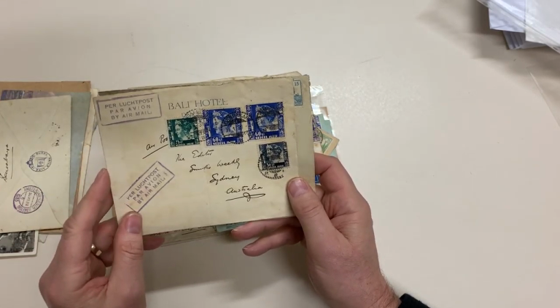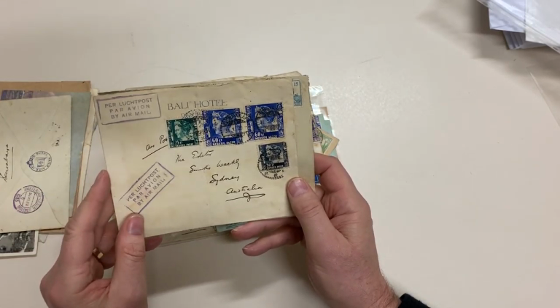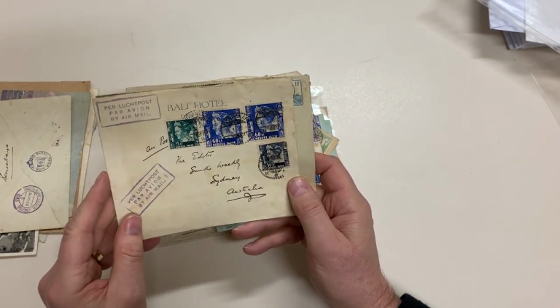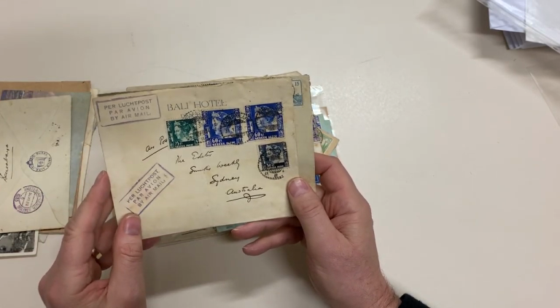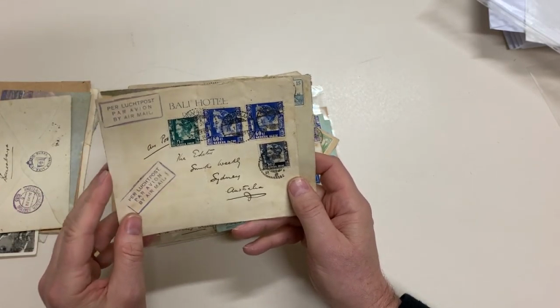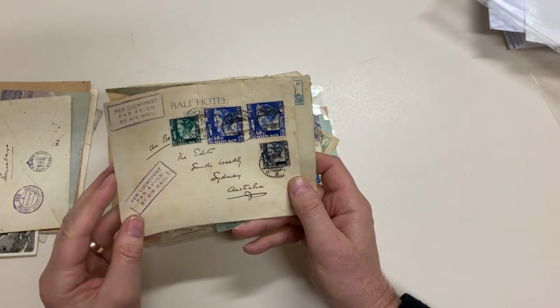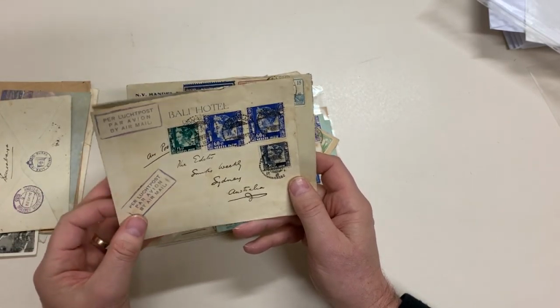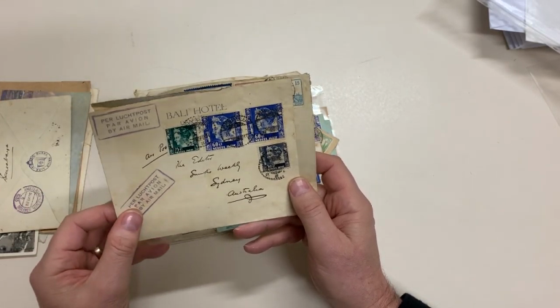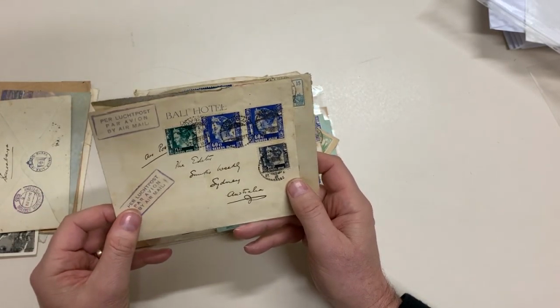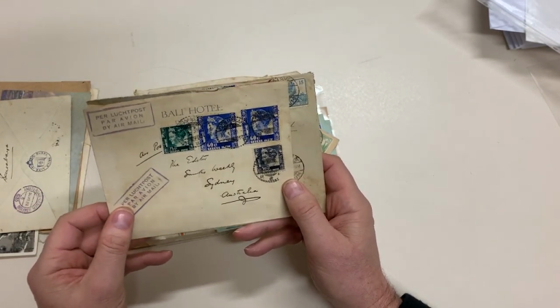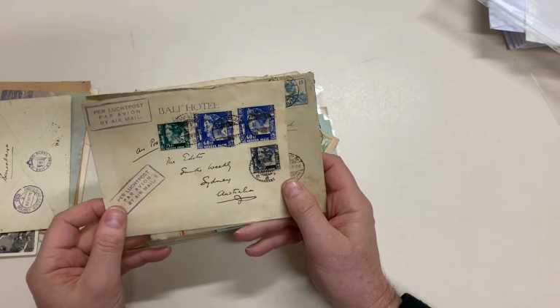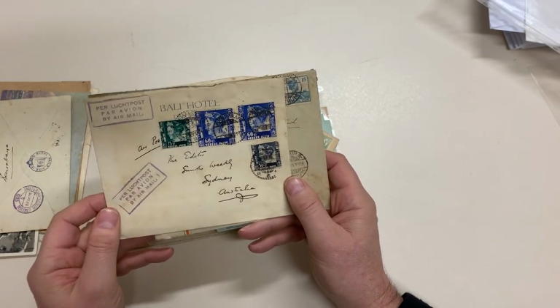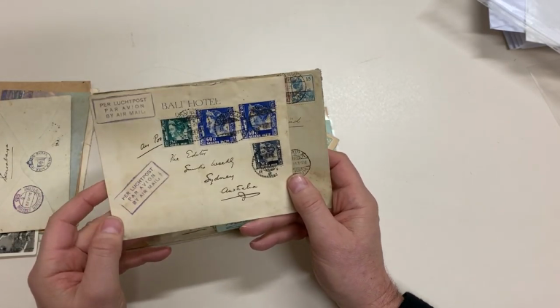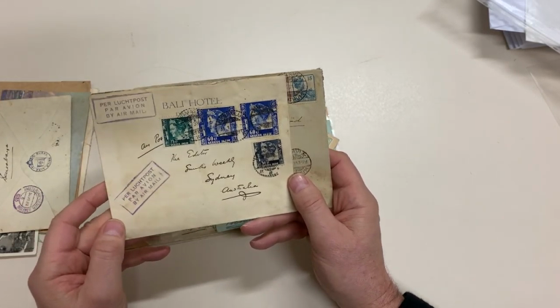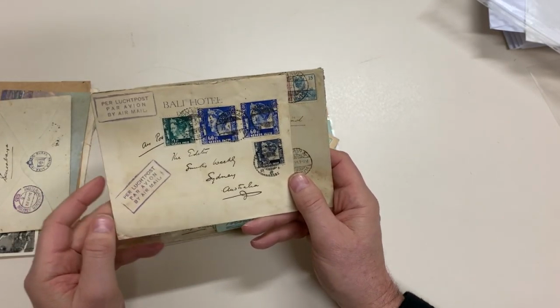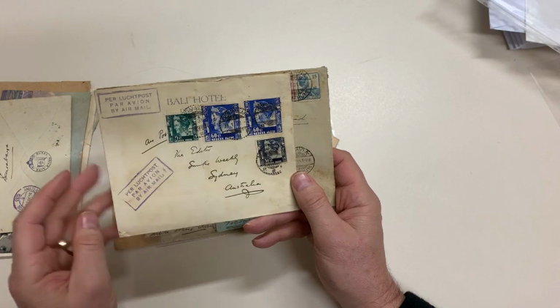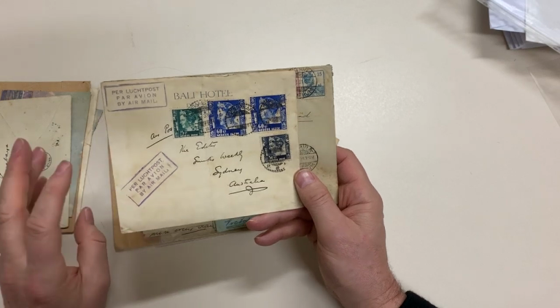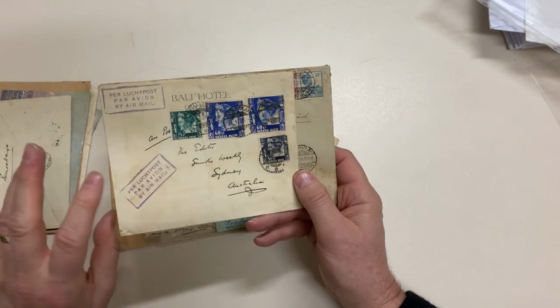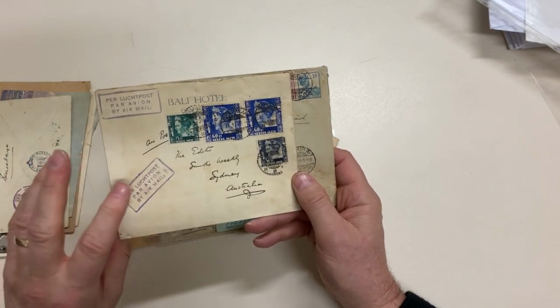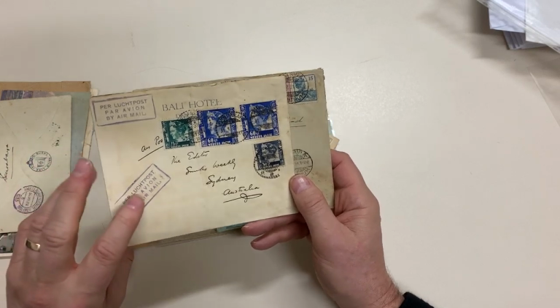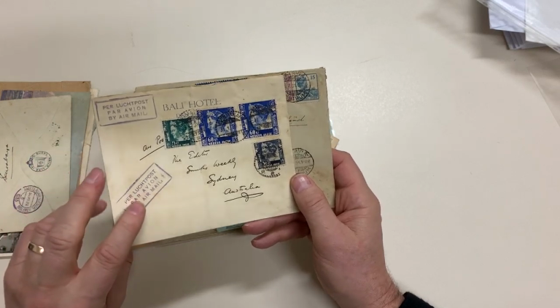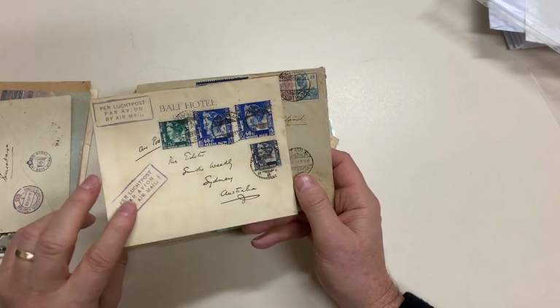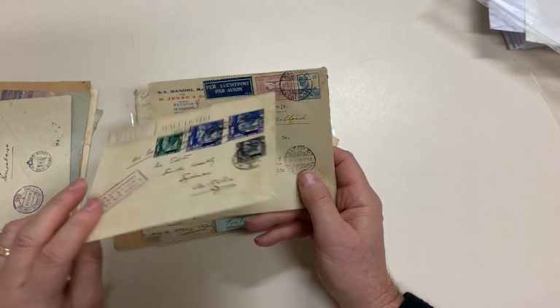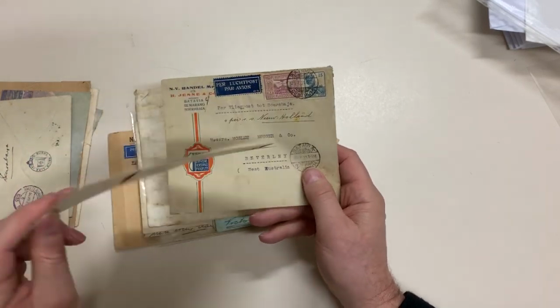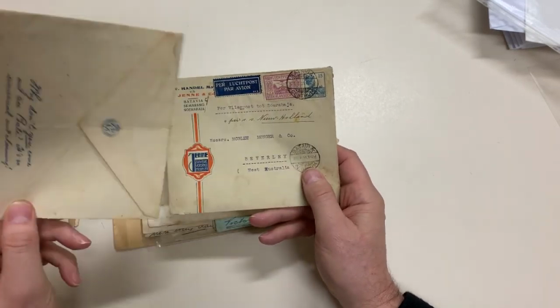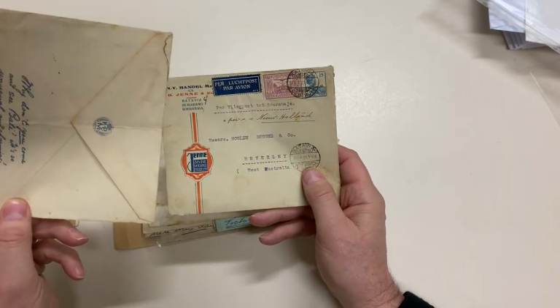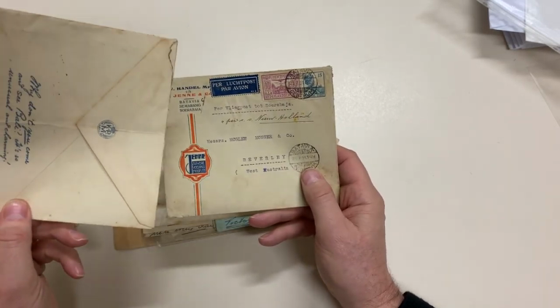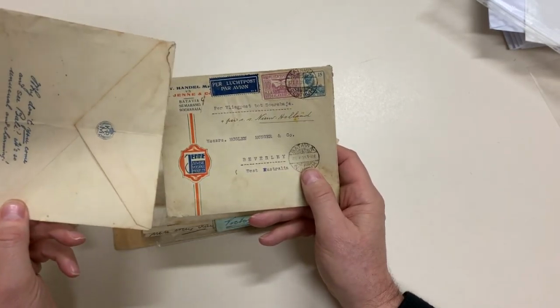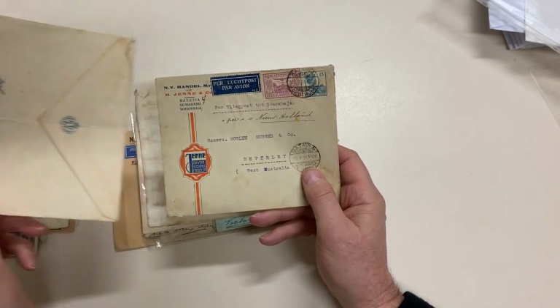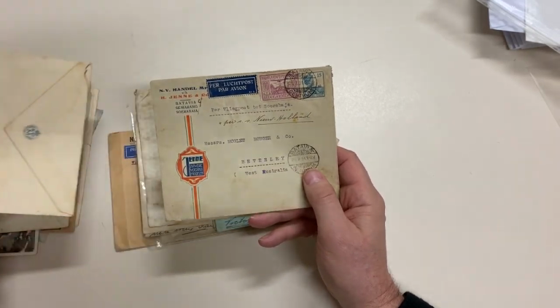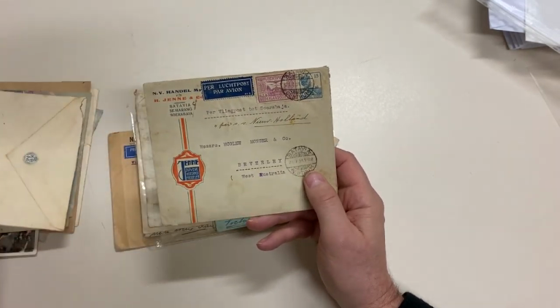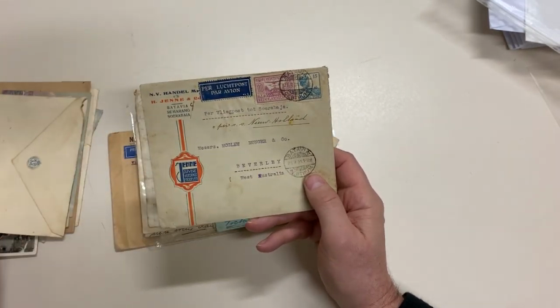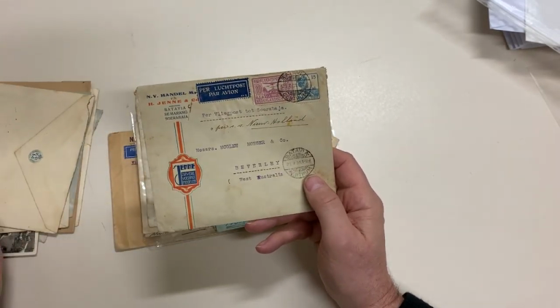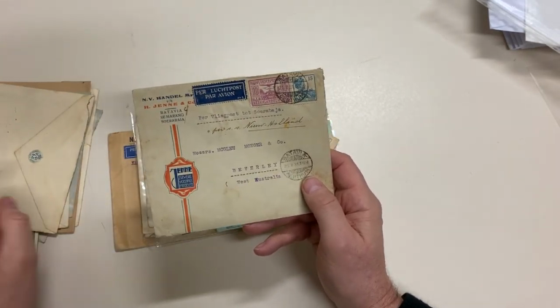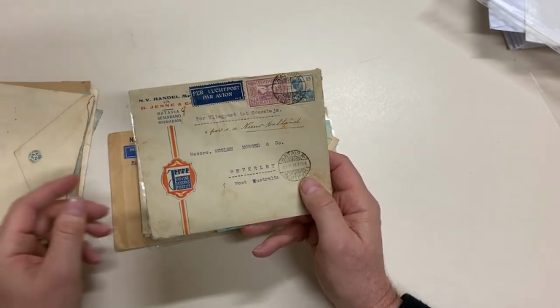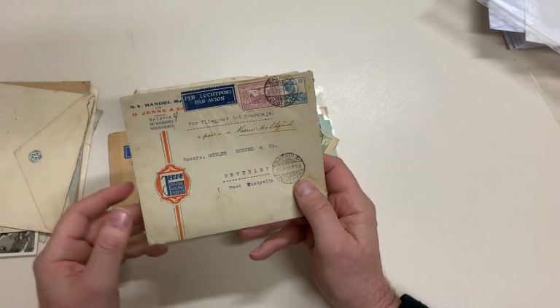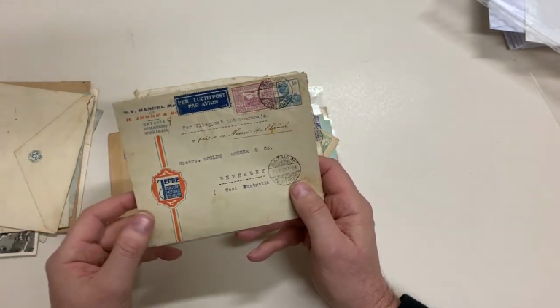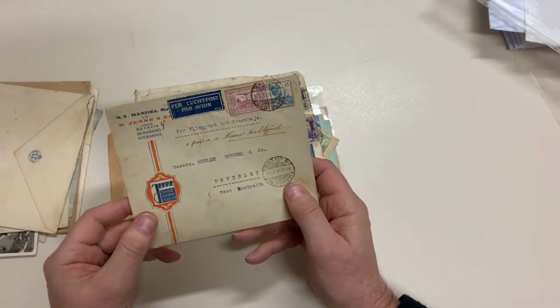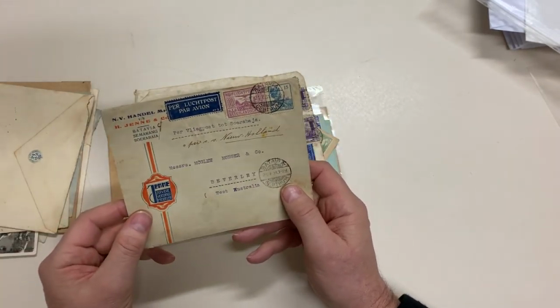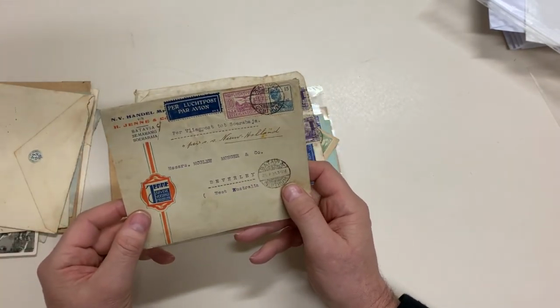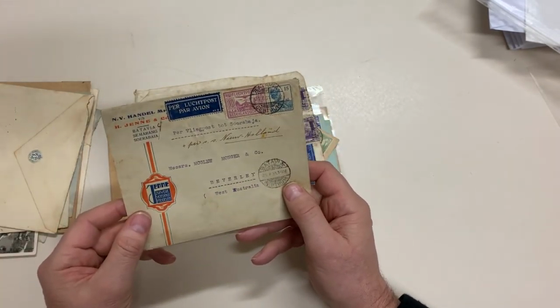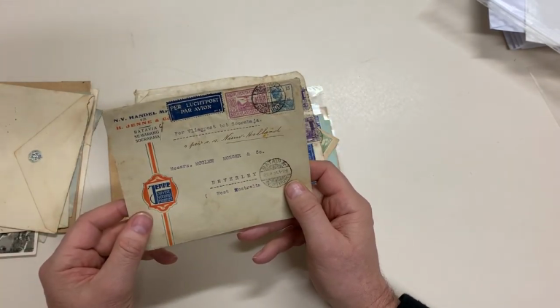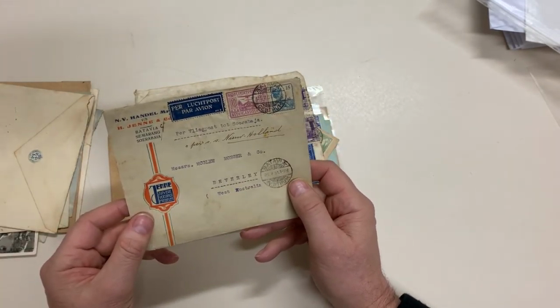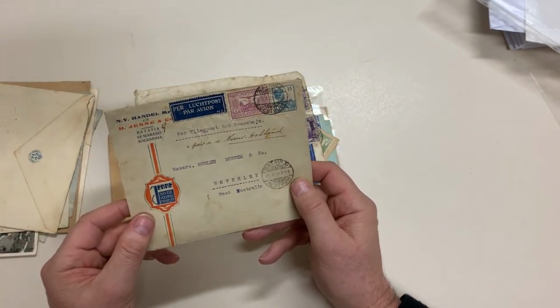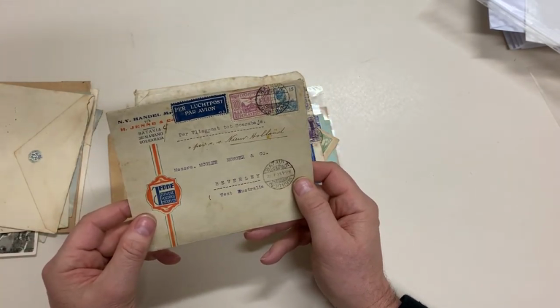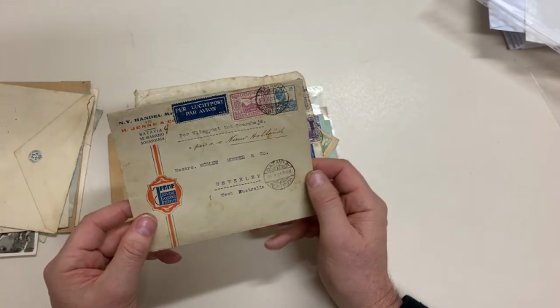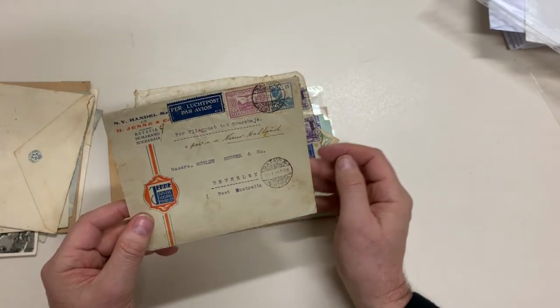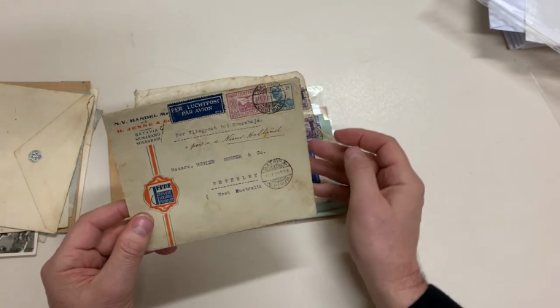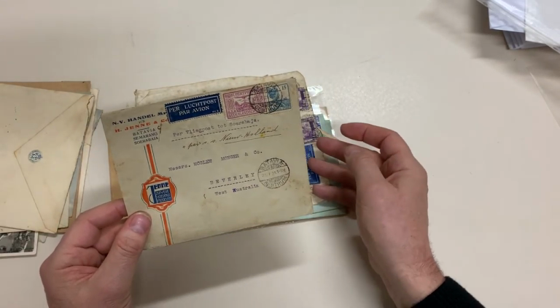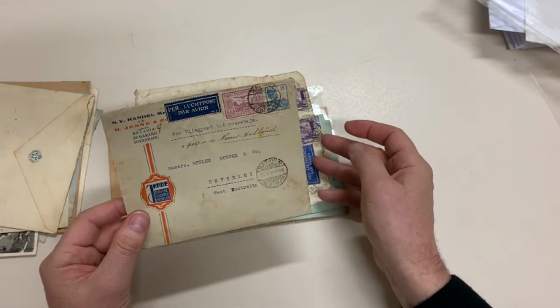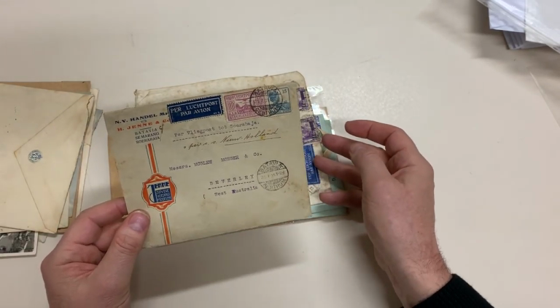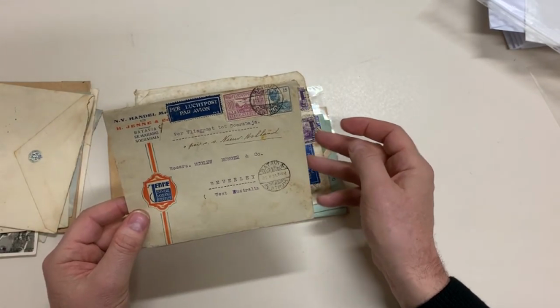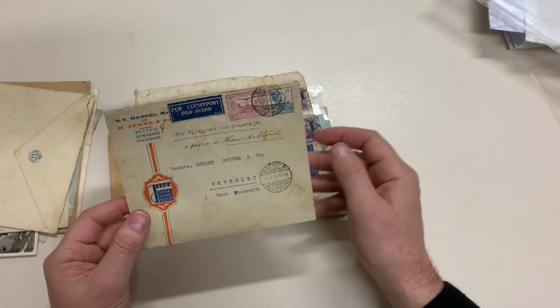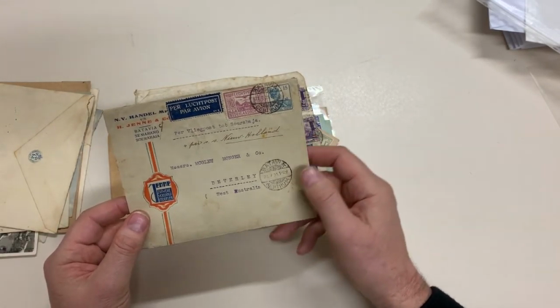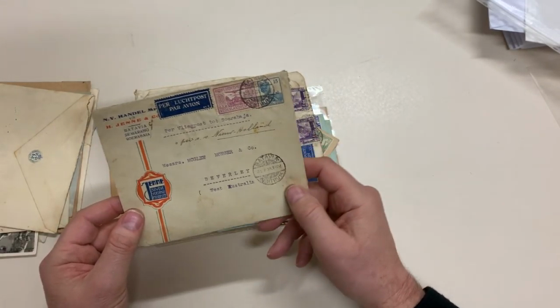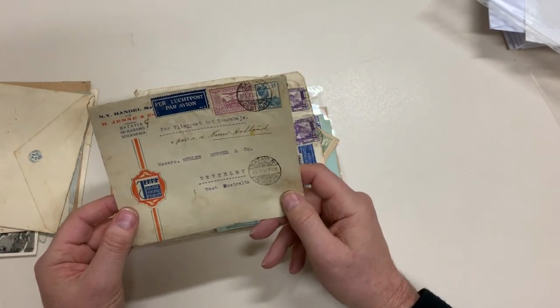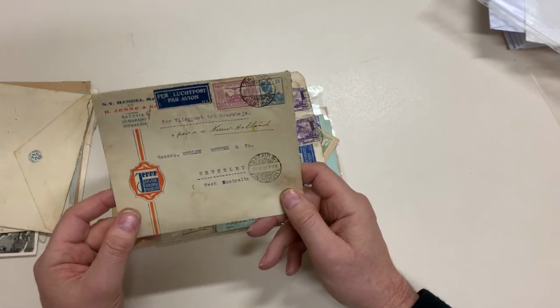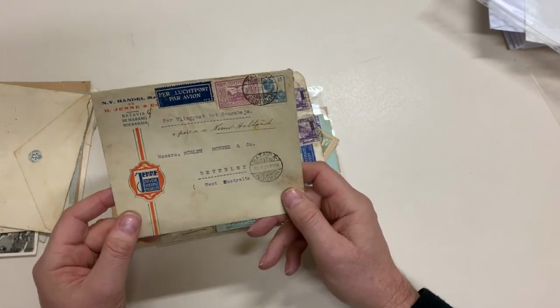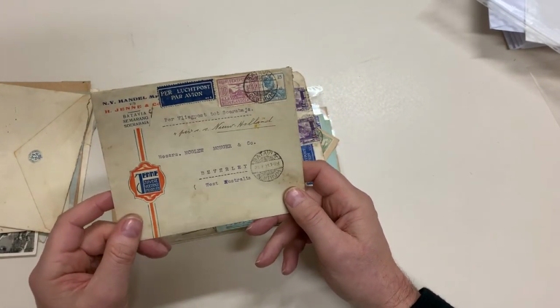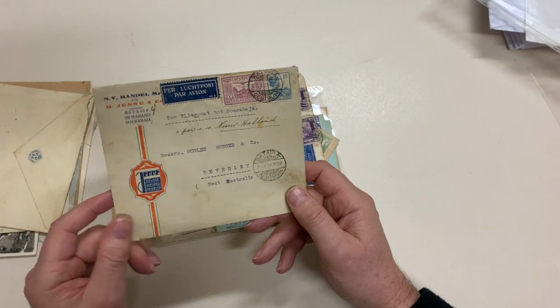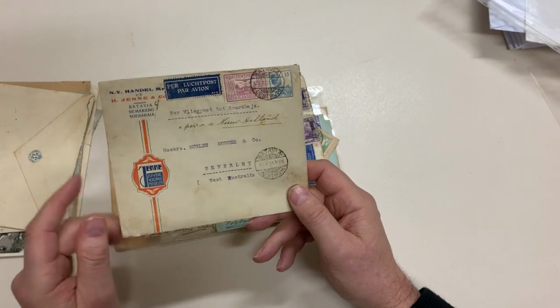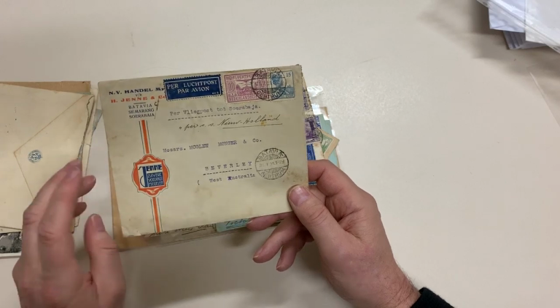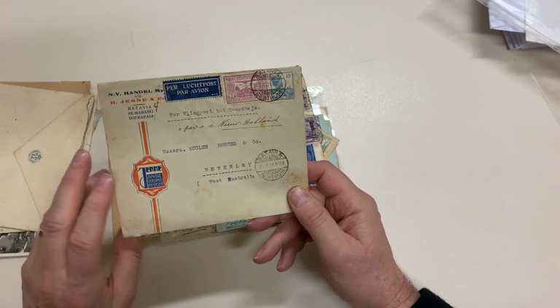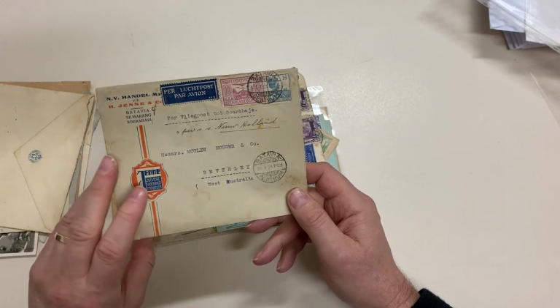Bali Hotel from Denpasar — nice advertising cover.